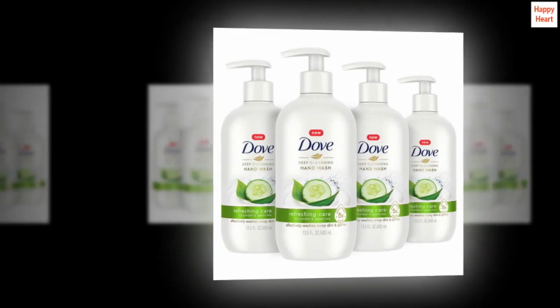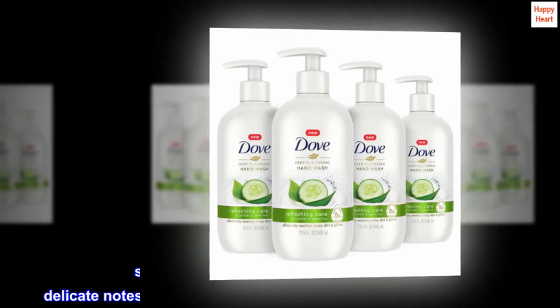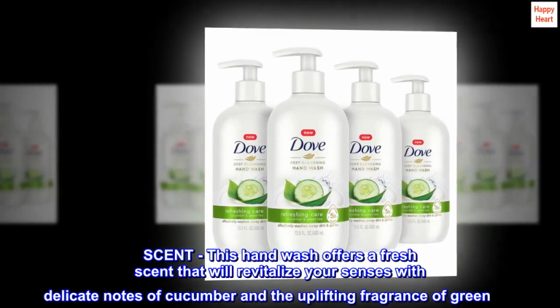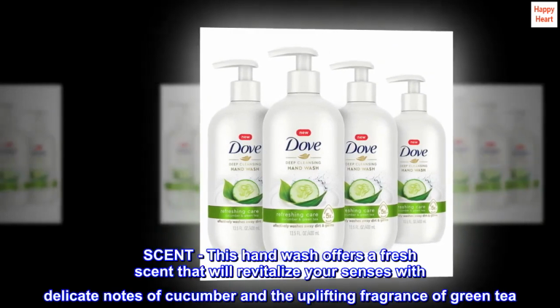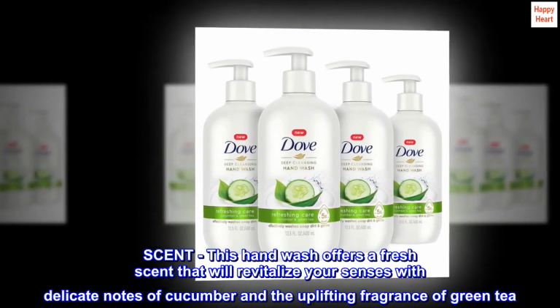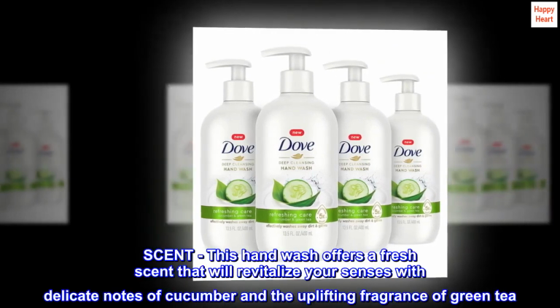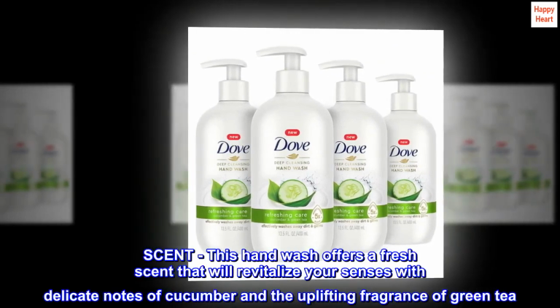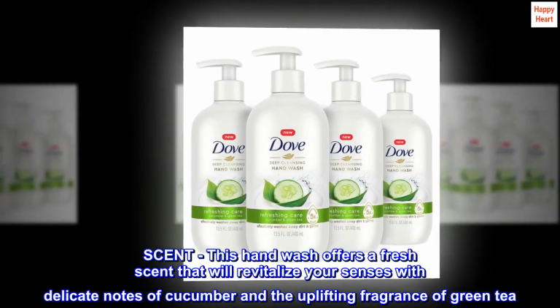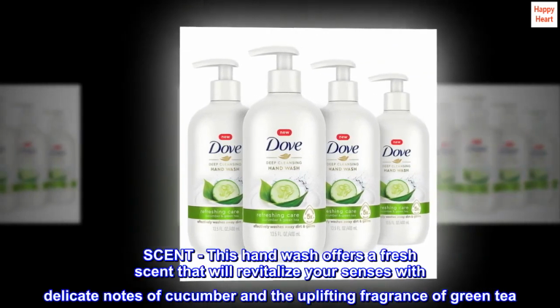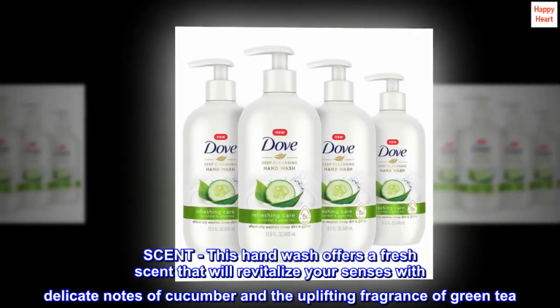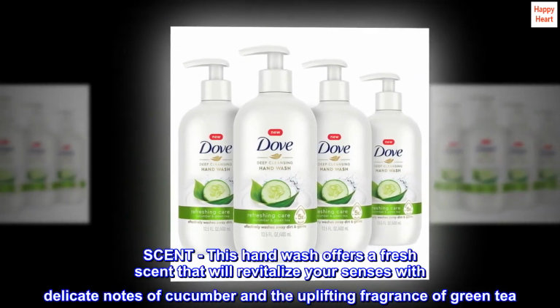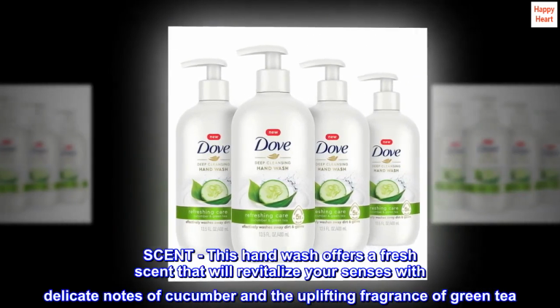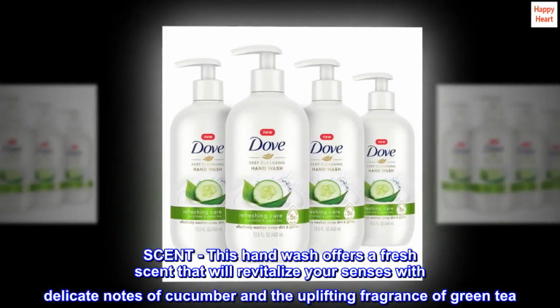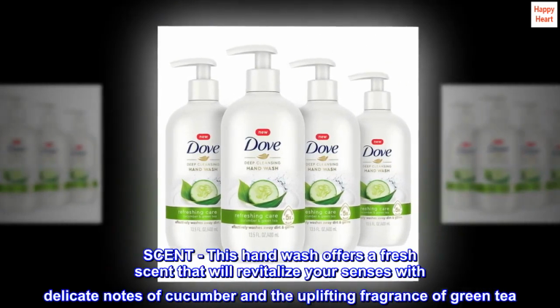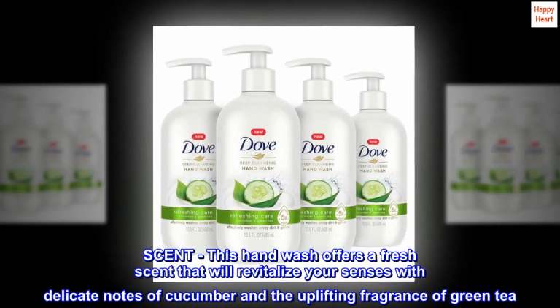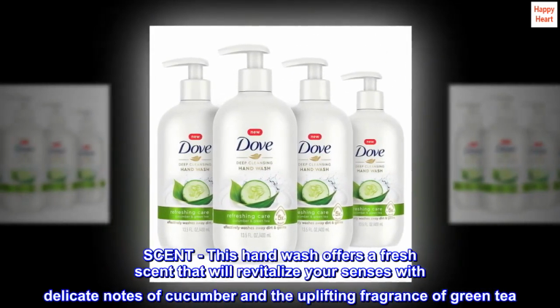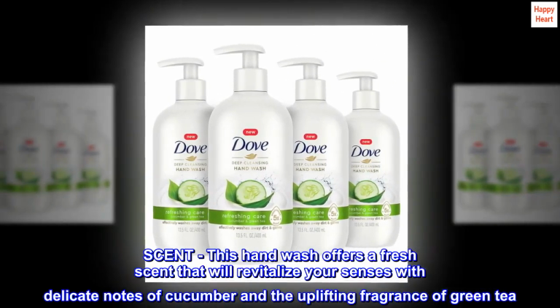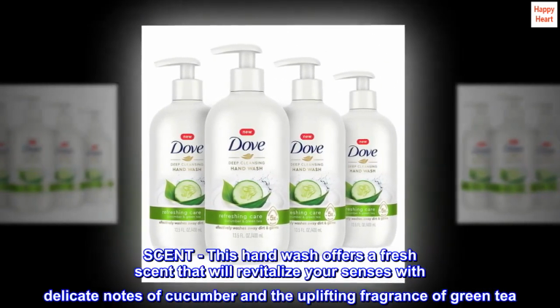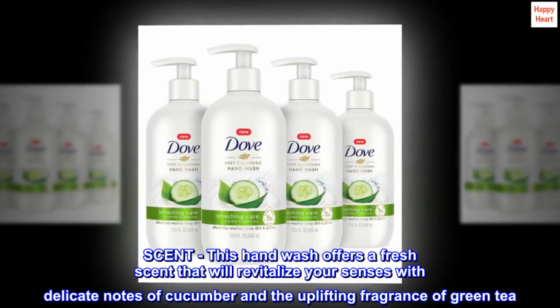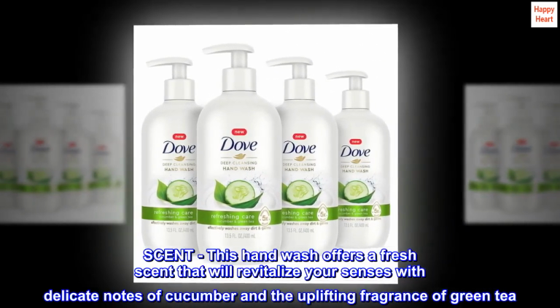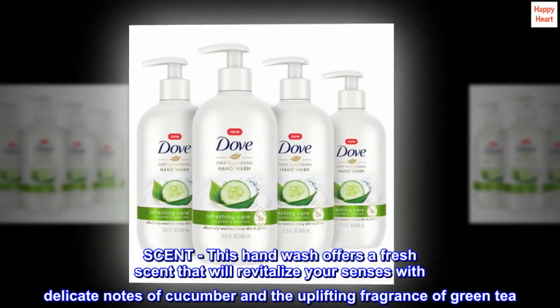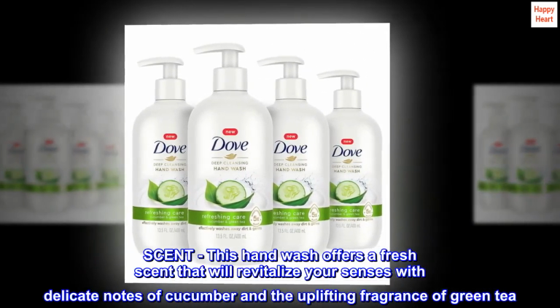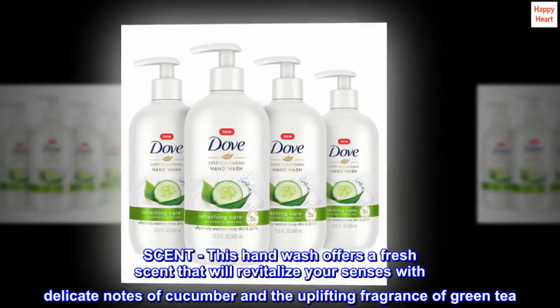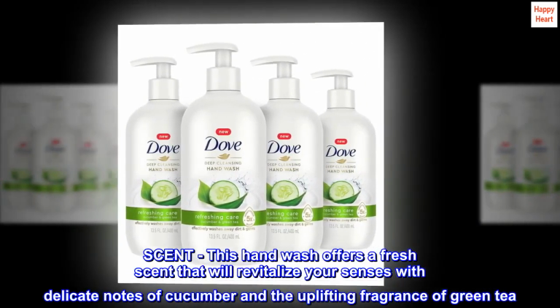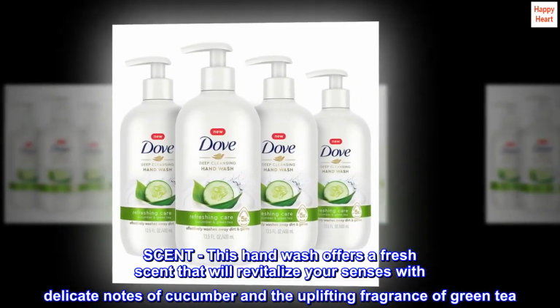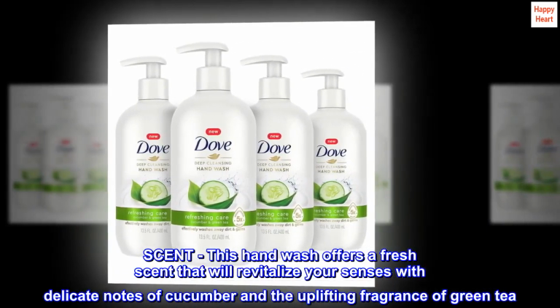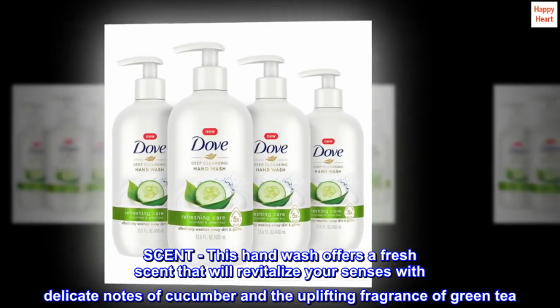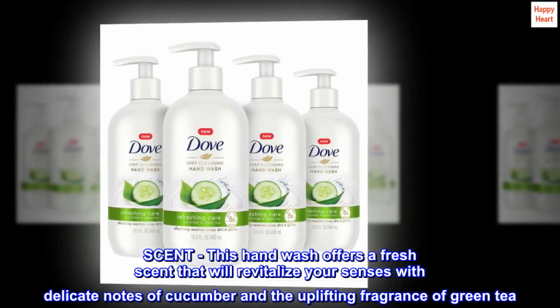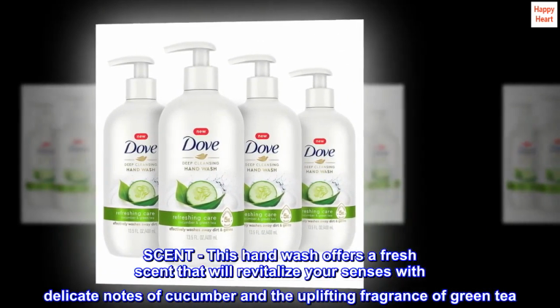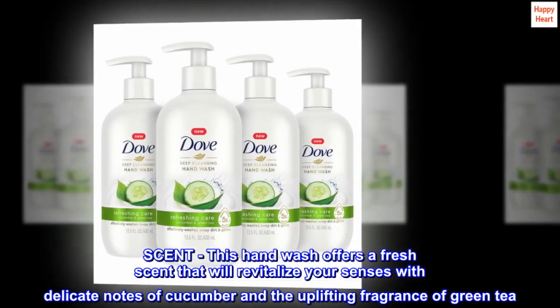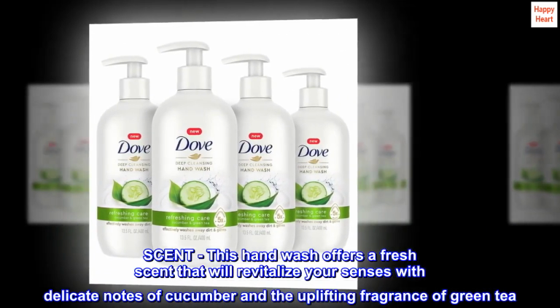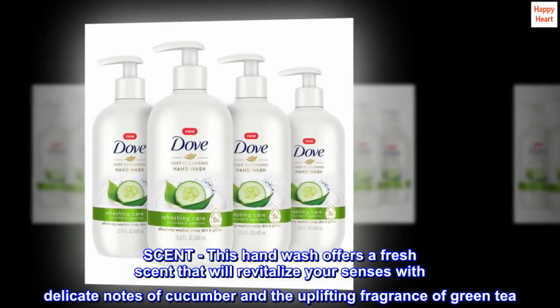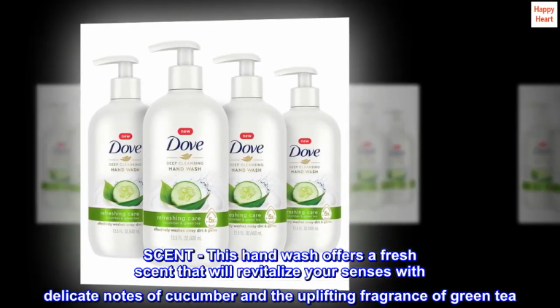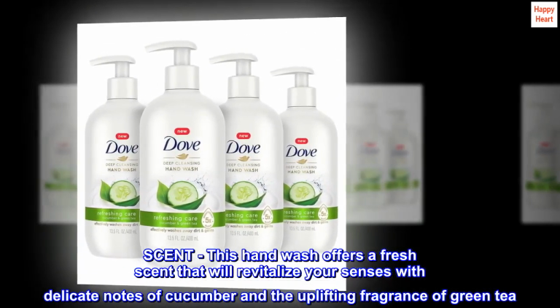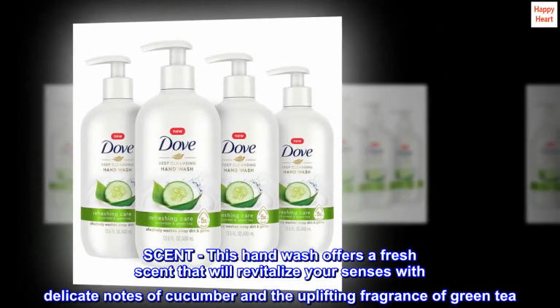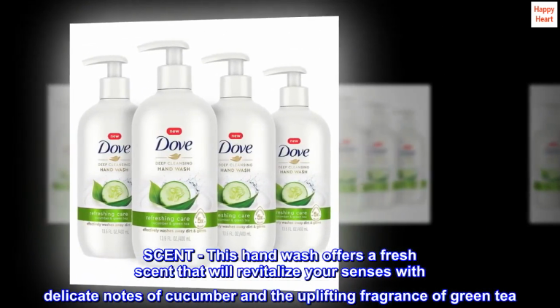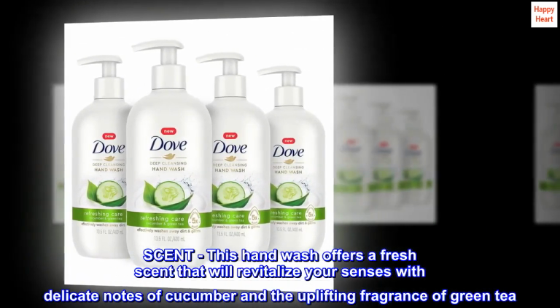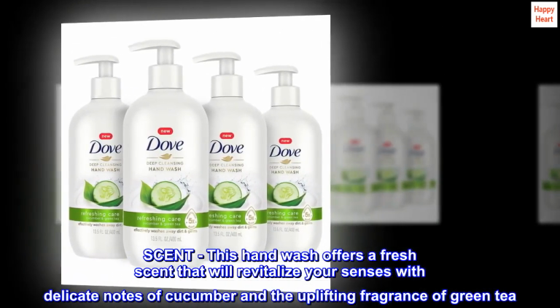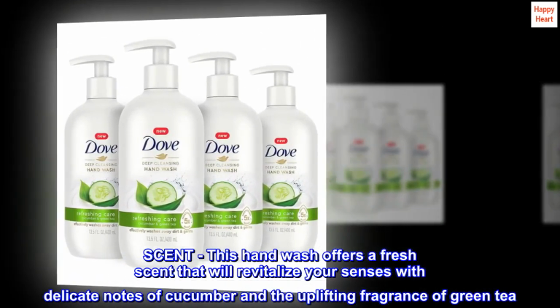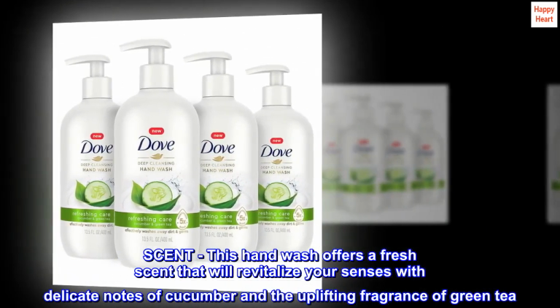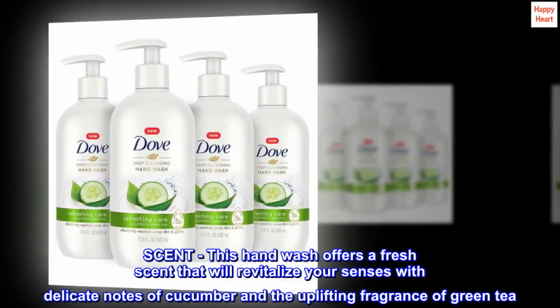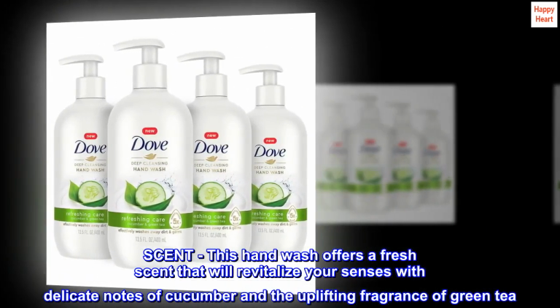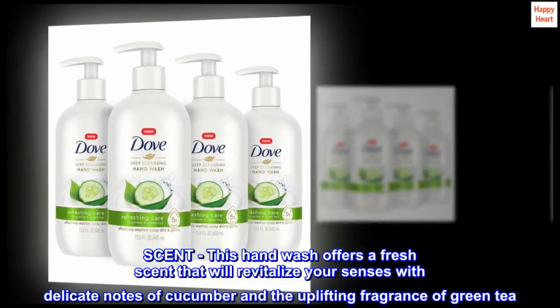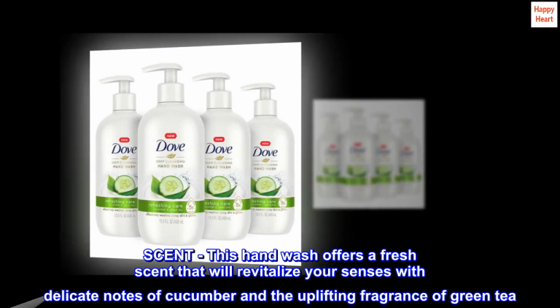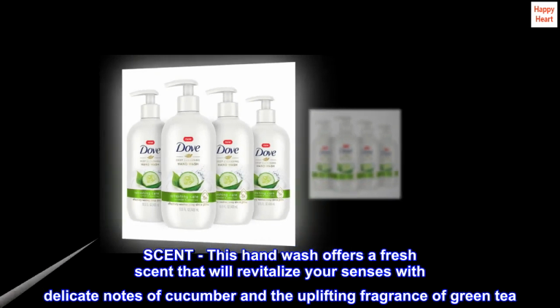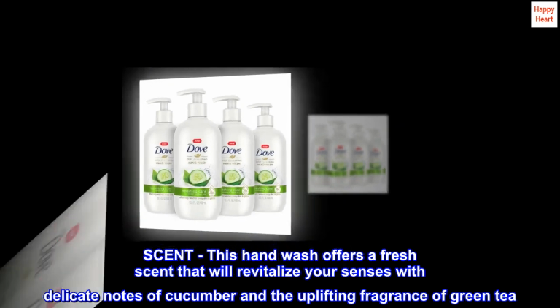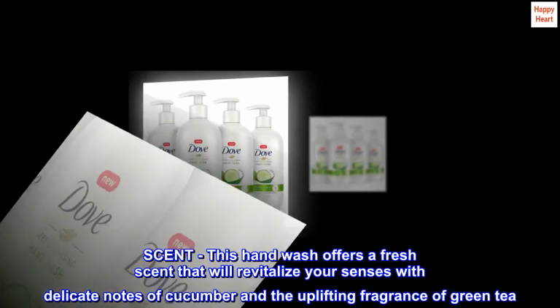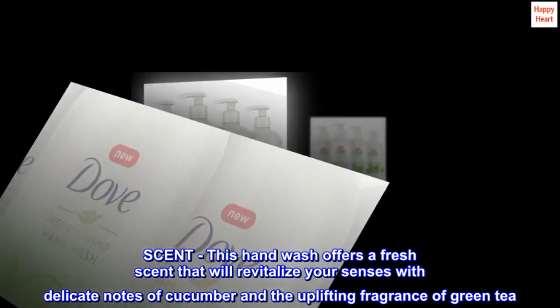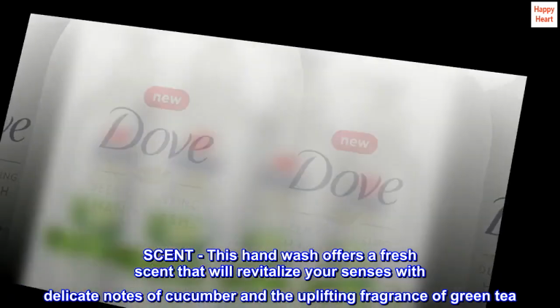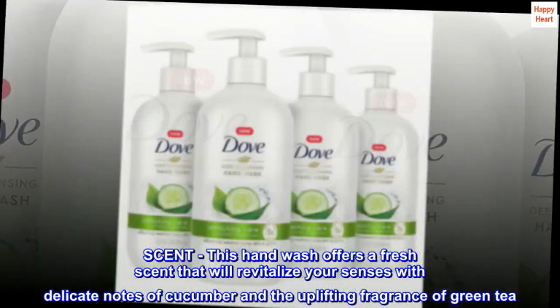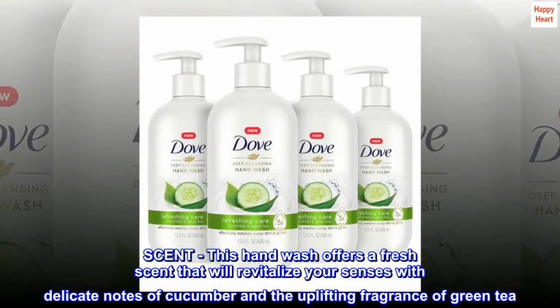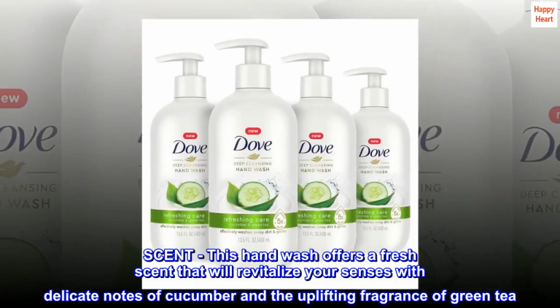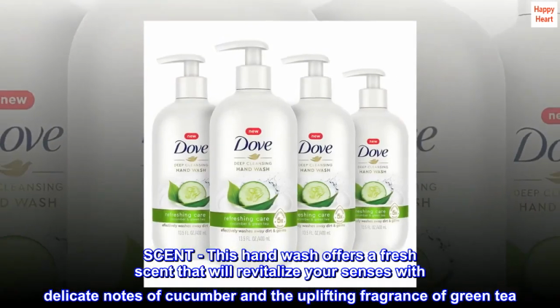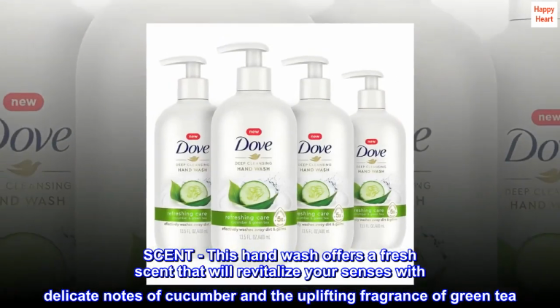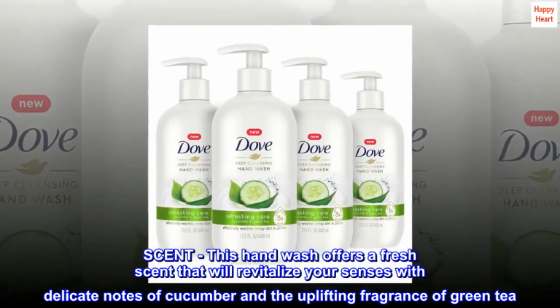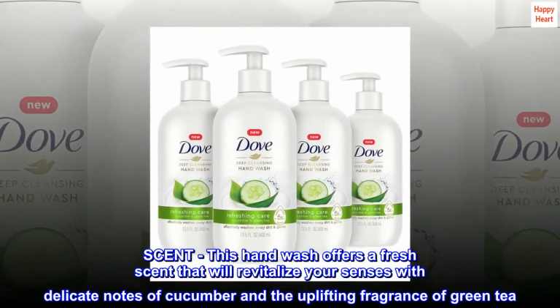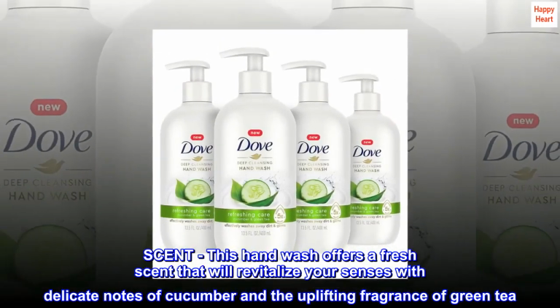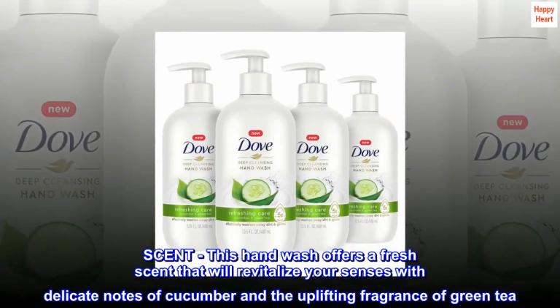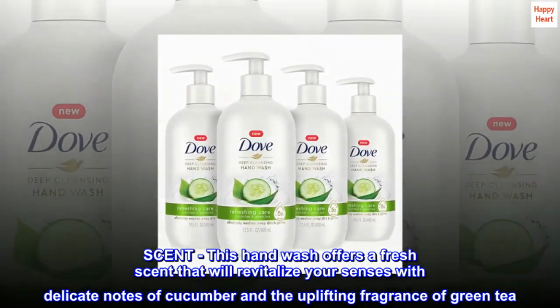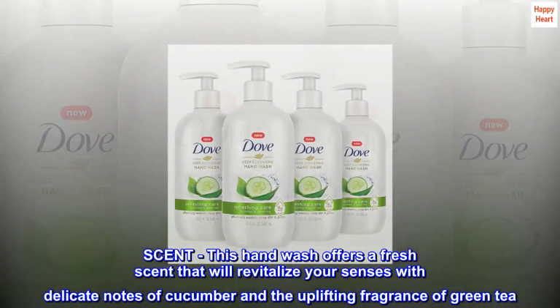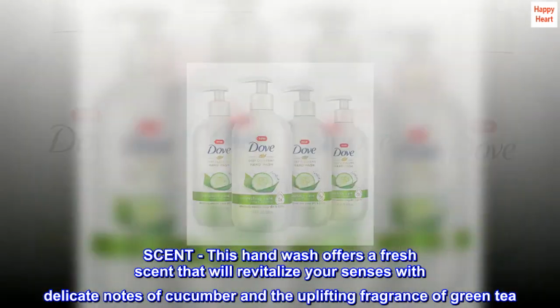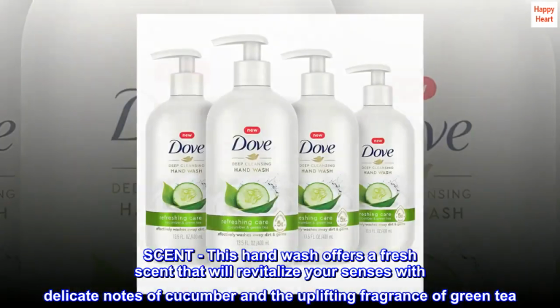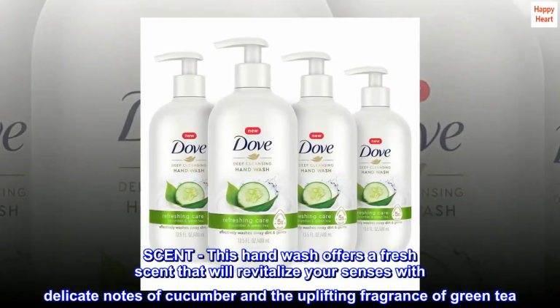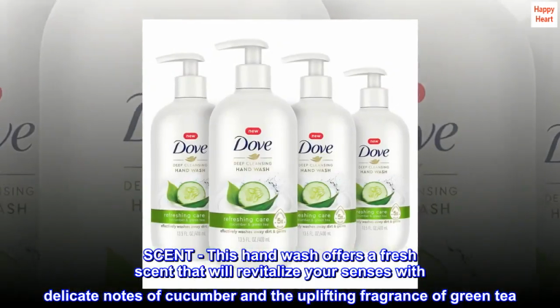Scent. This hand wash offers a fresh scent that will revitalize your senses with delicate notes of cucumber and the uplifting fragrance of green tea.